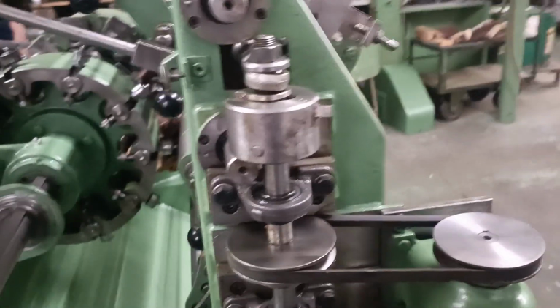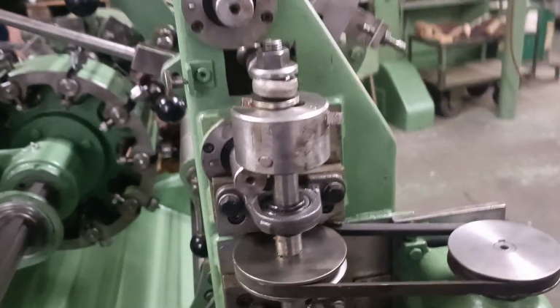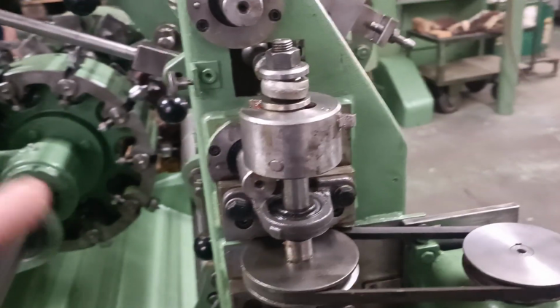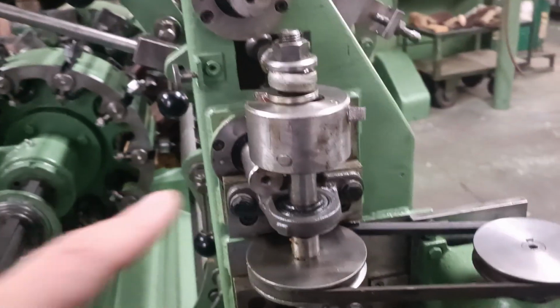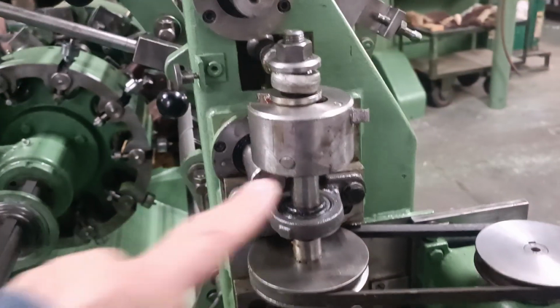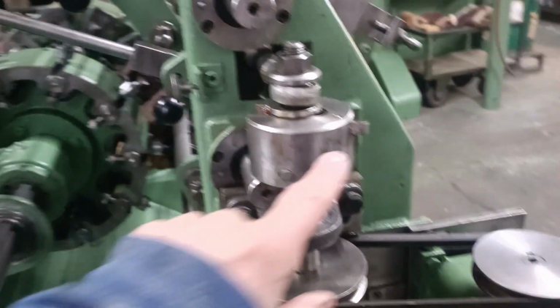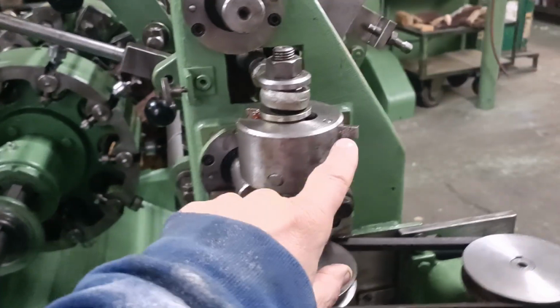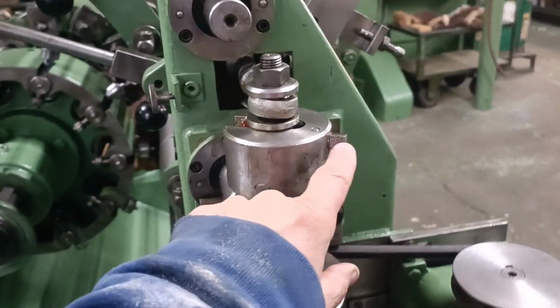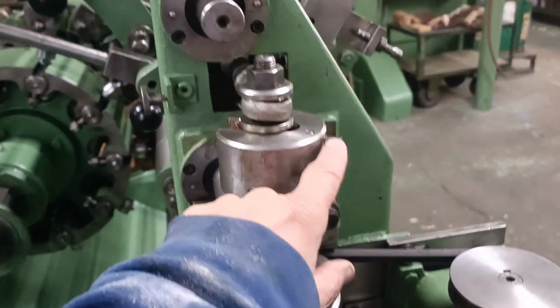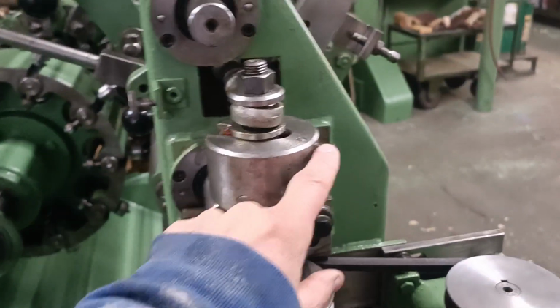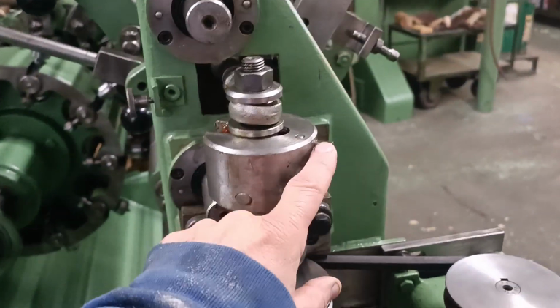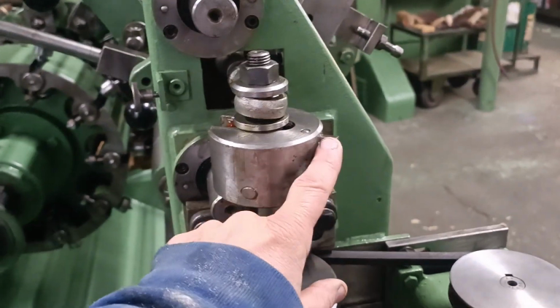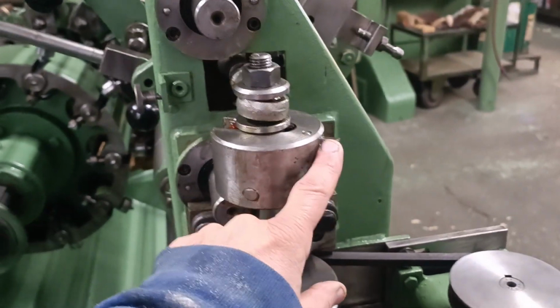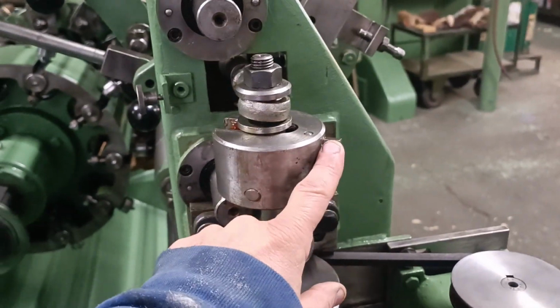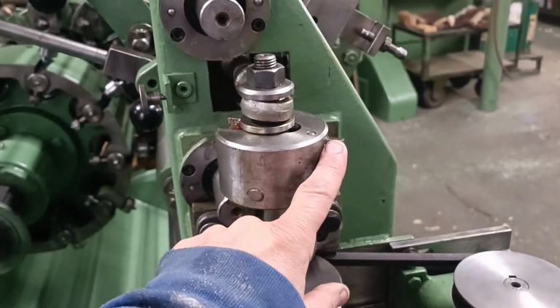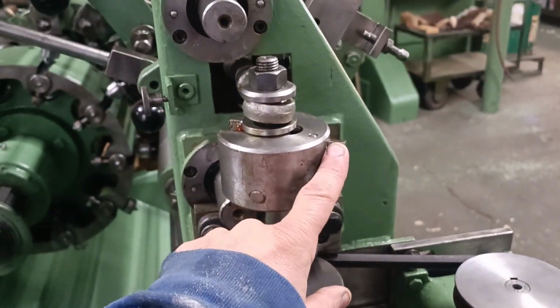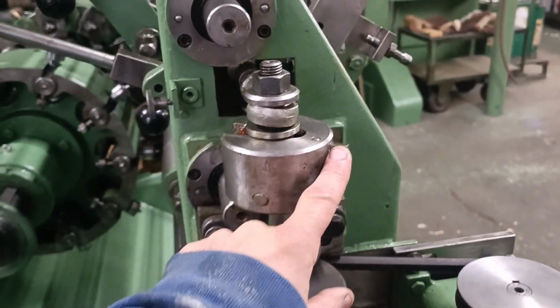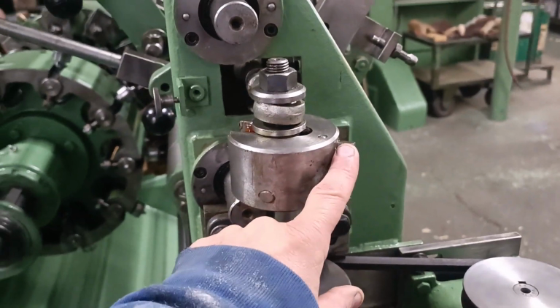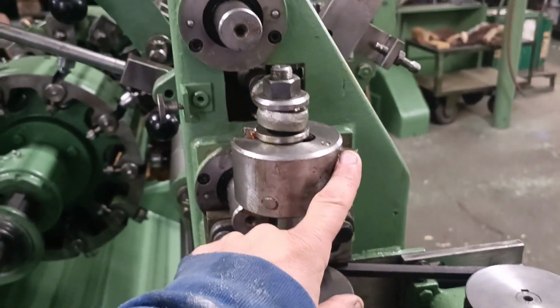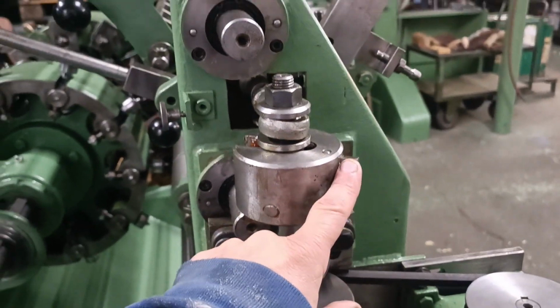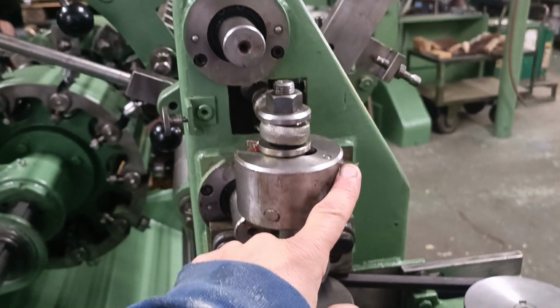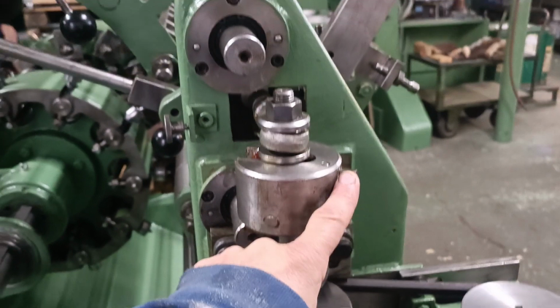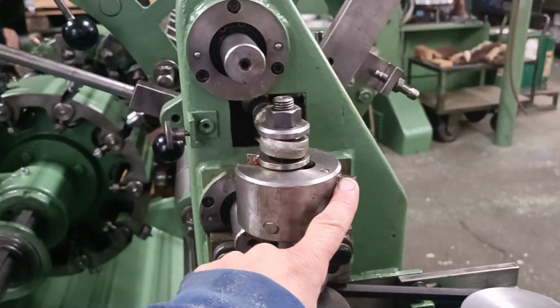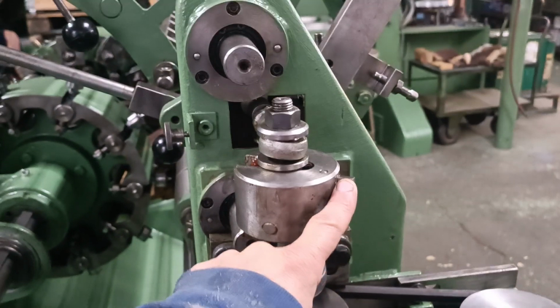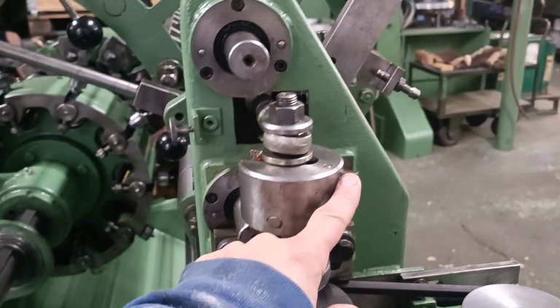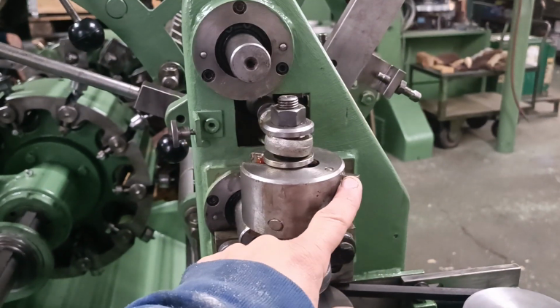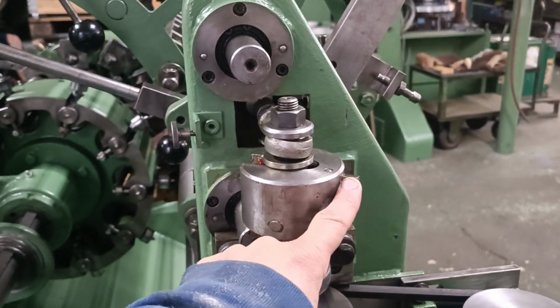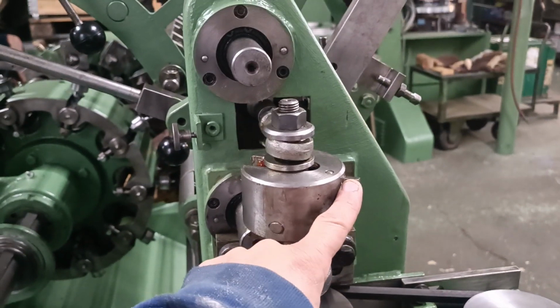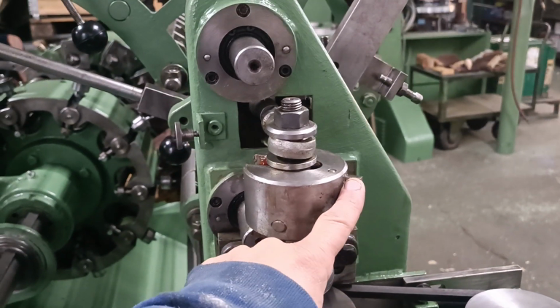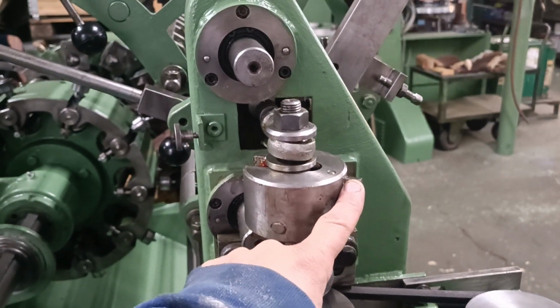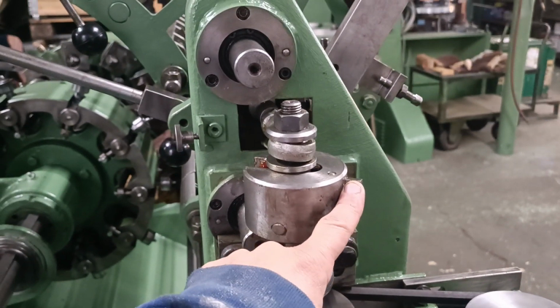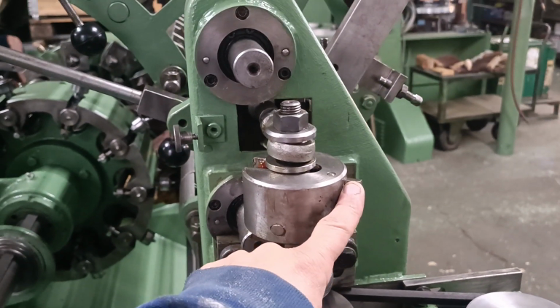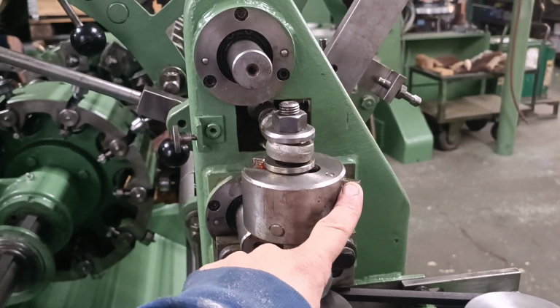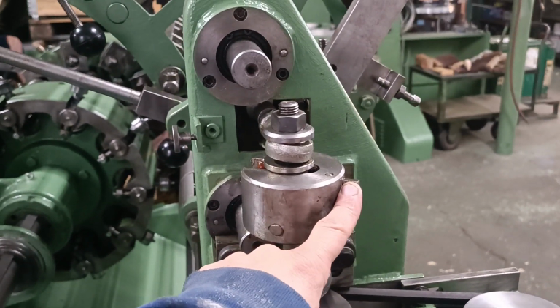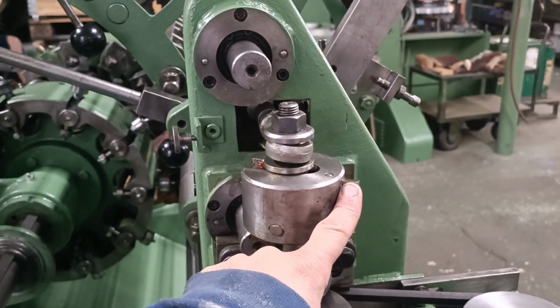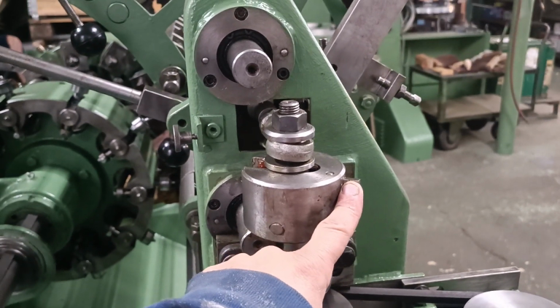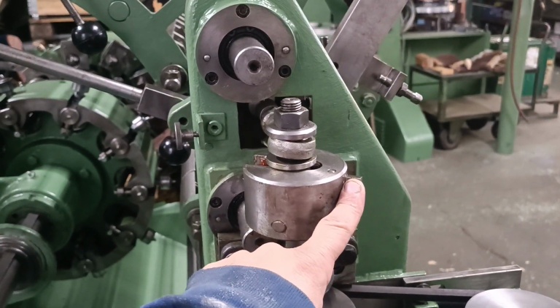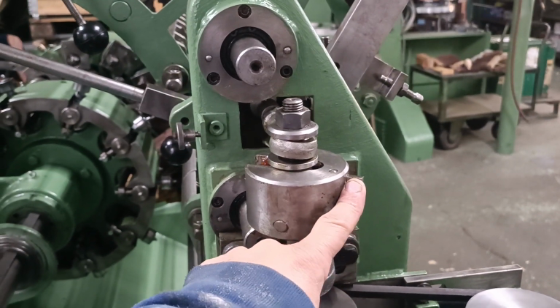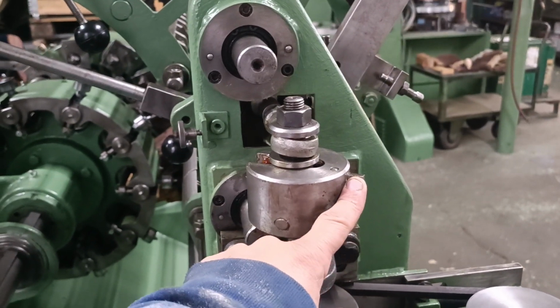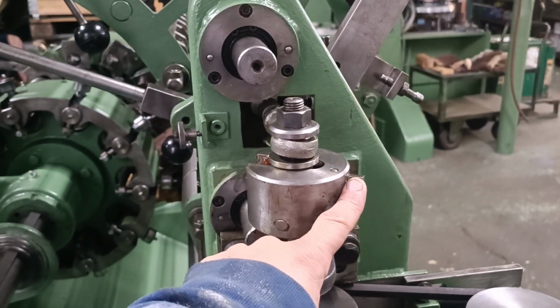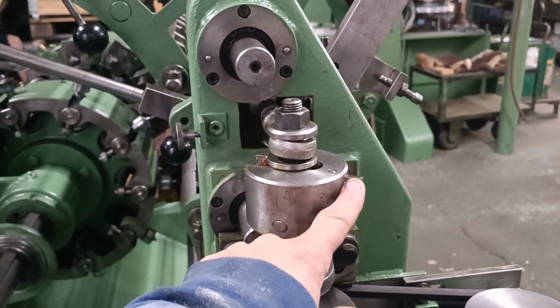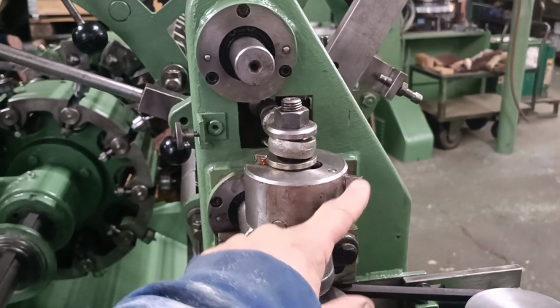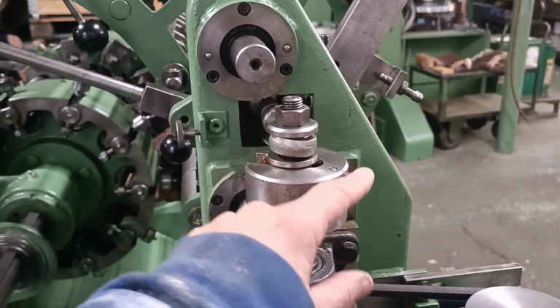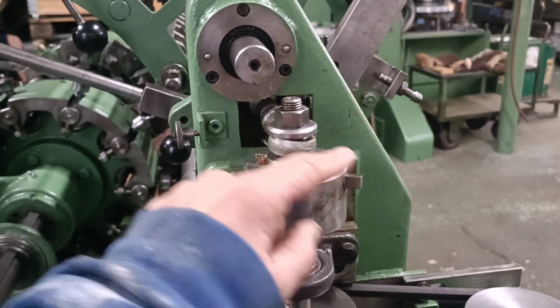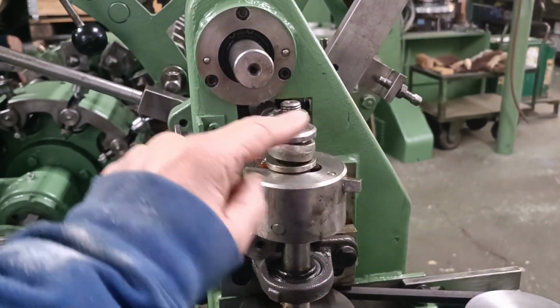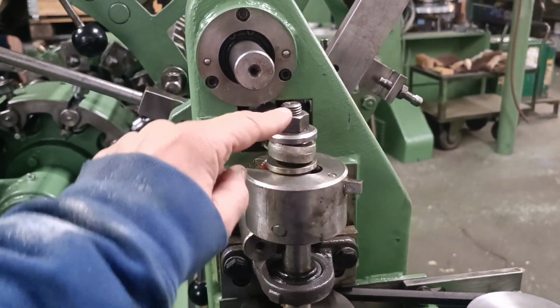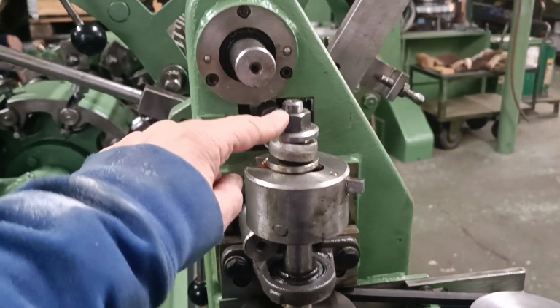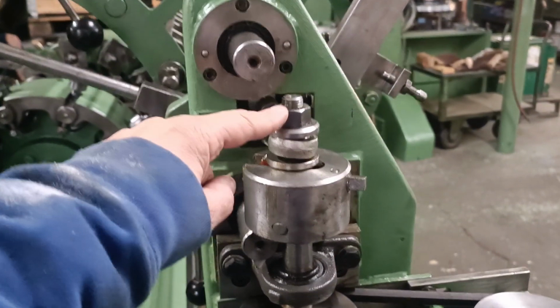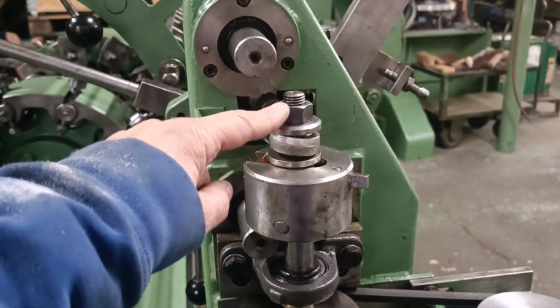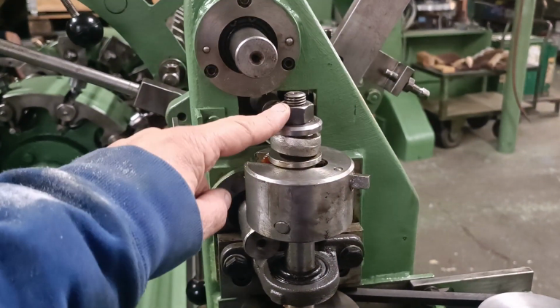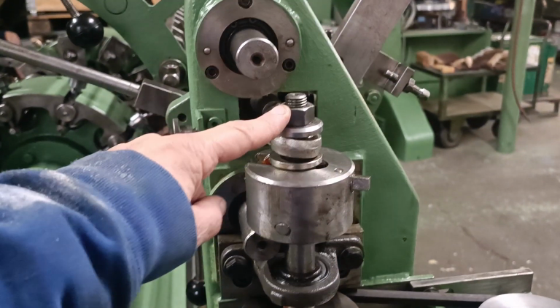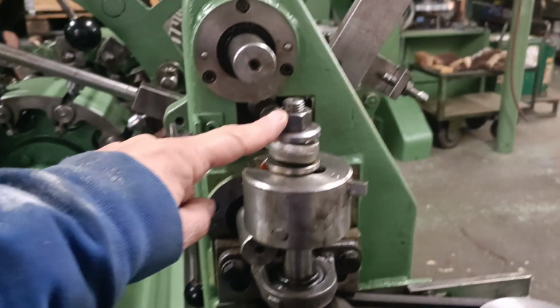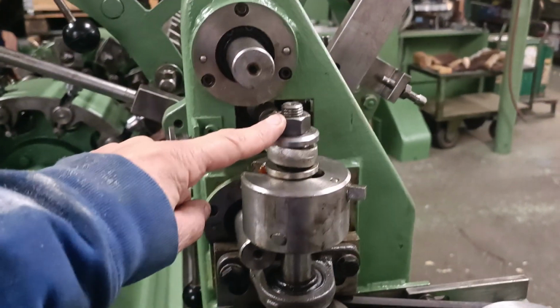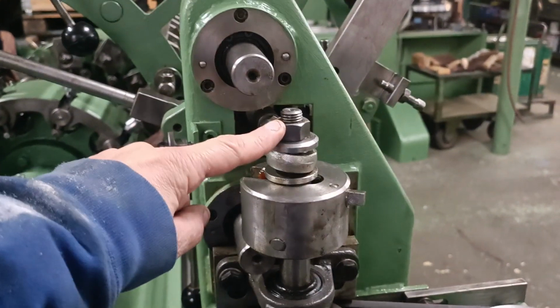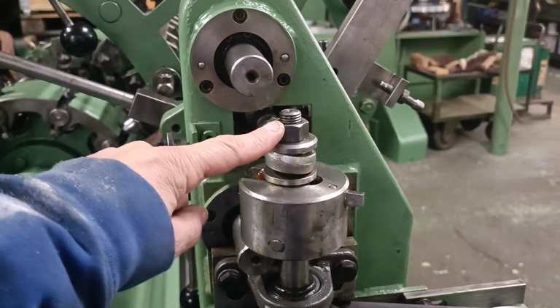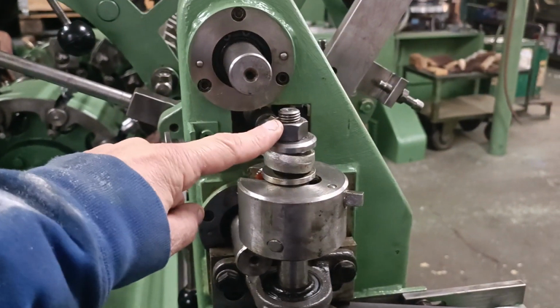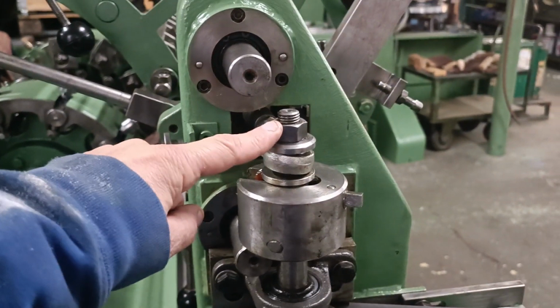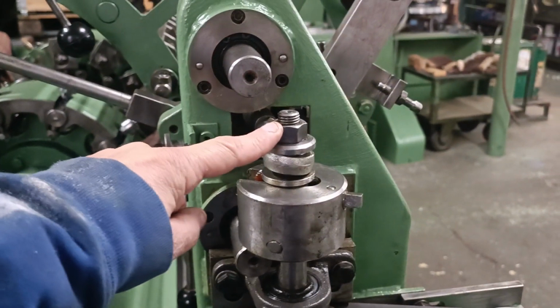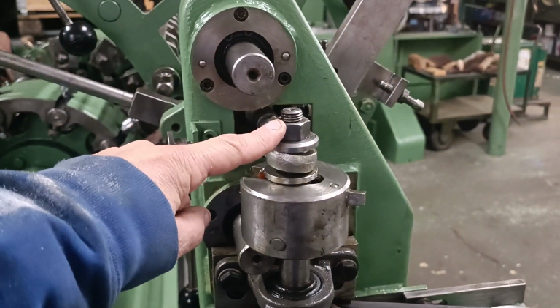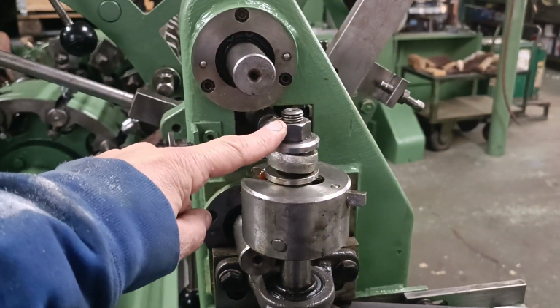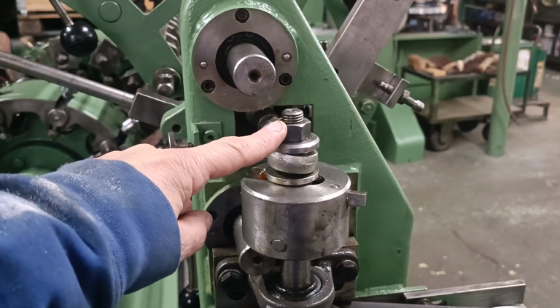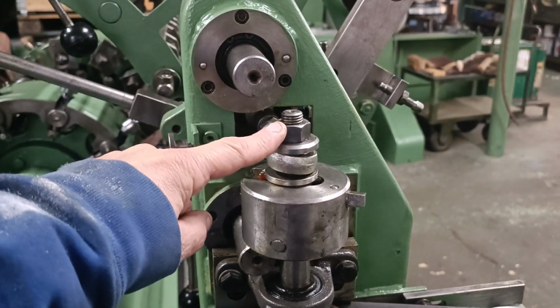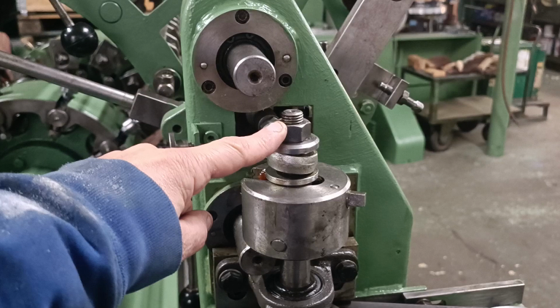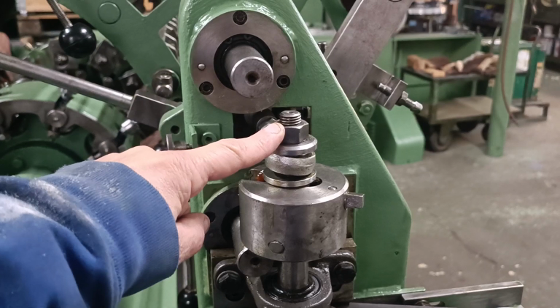When you have selected the position of this eccentric, do not forget to screw again that one.